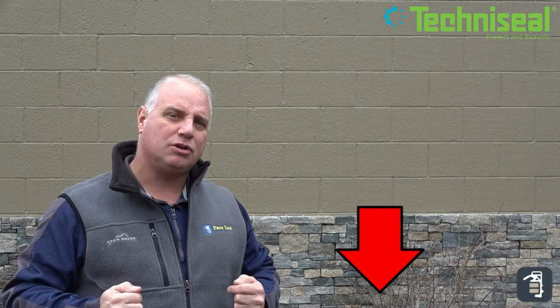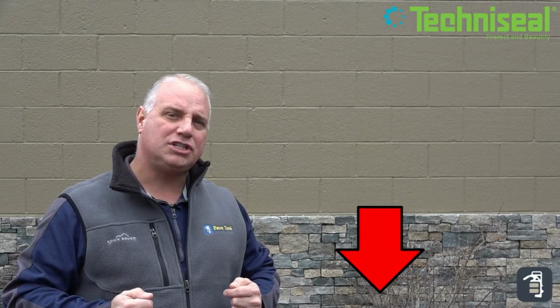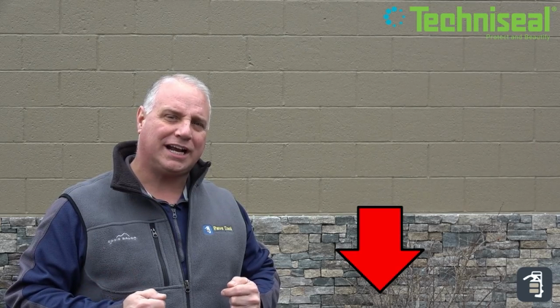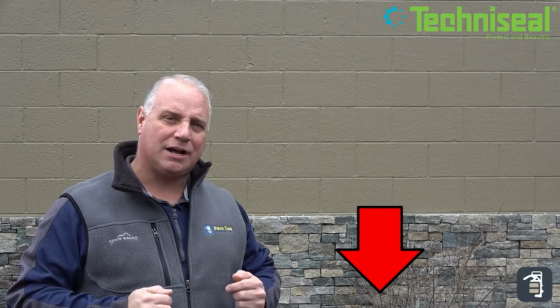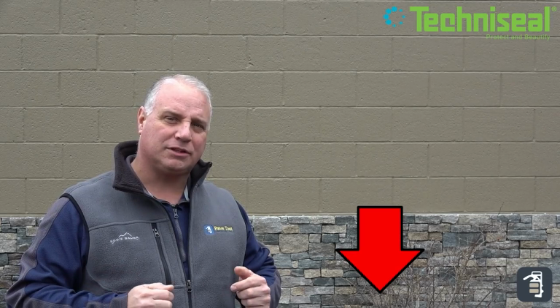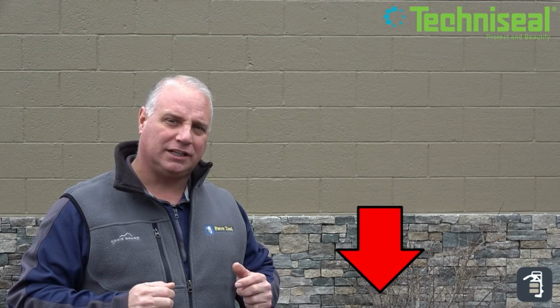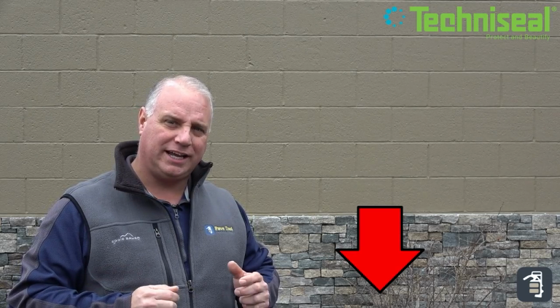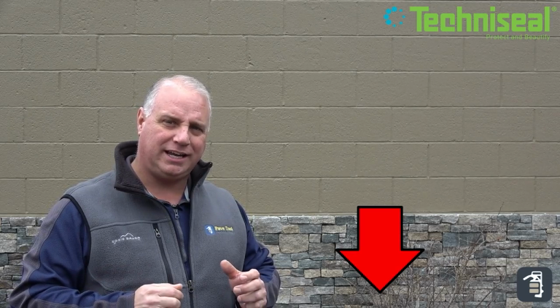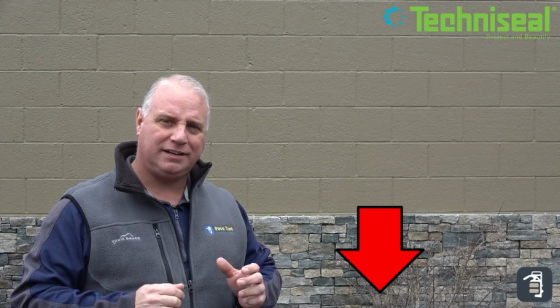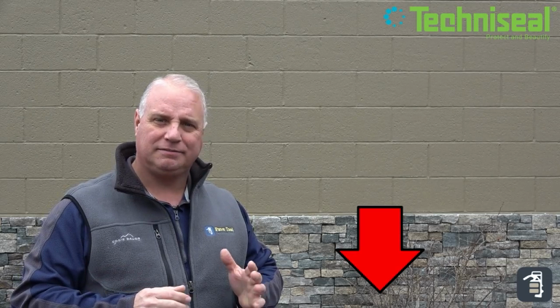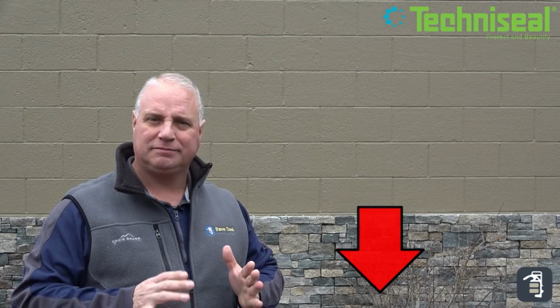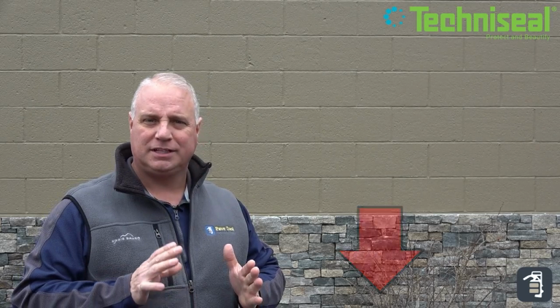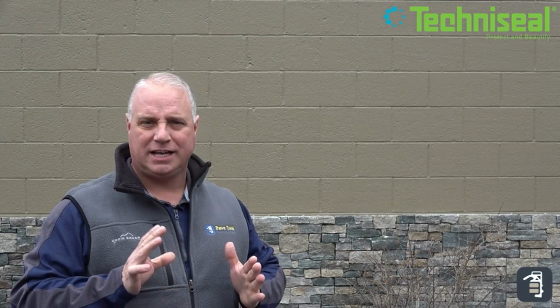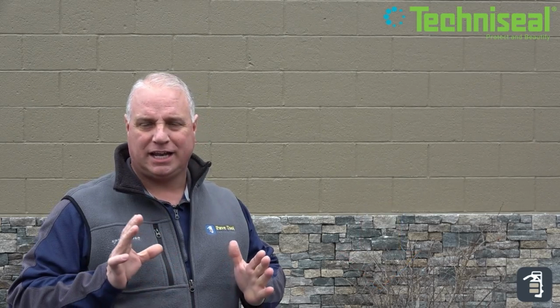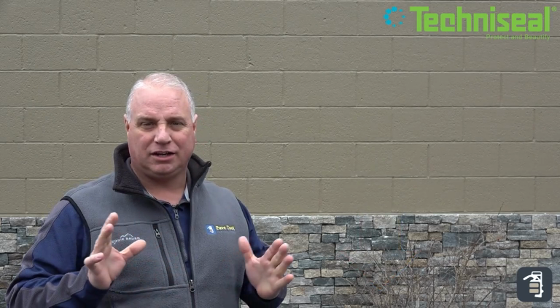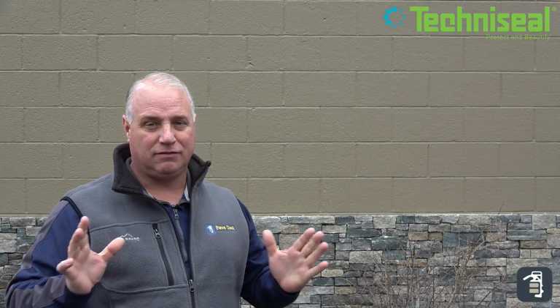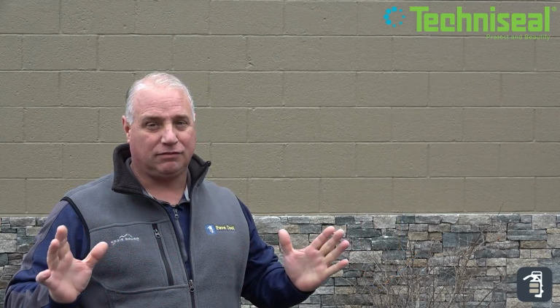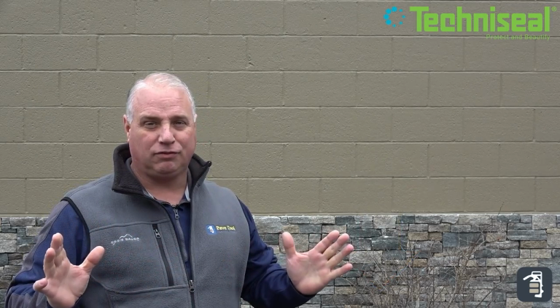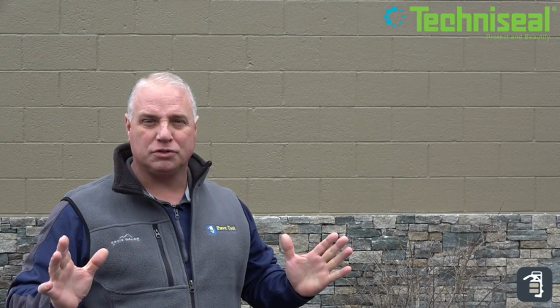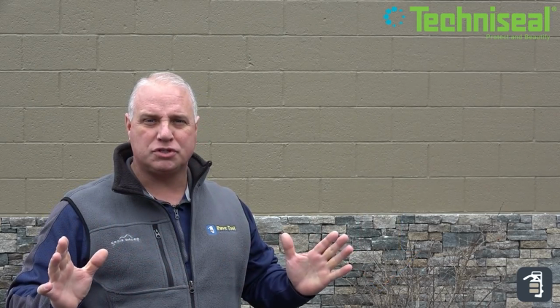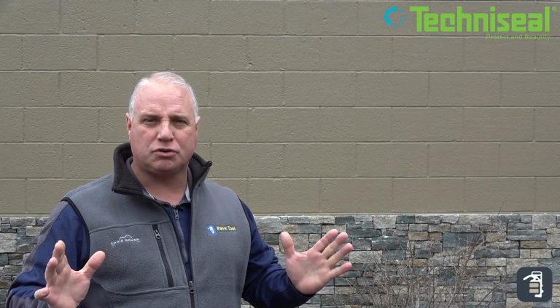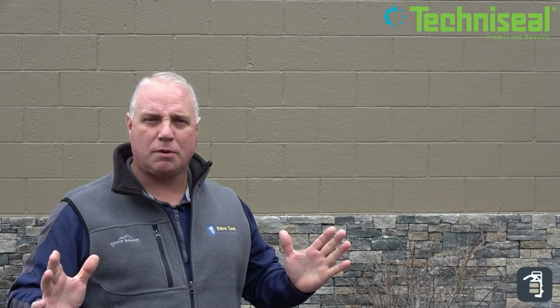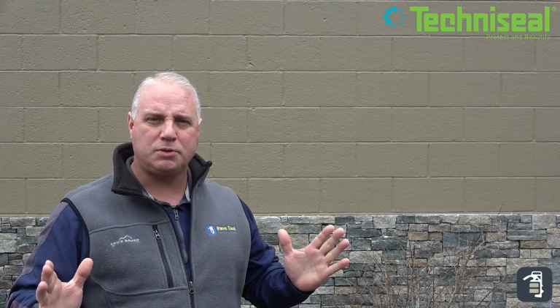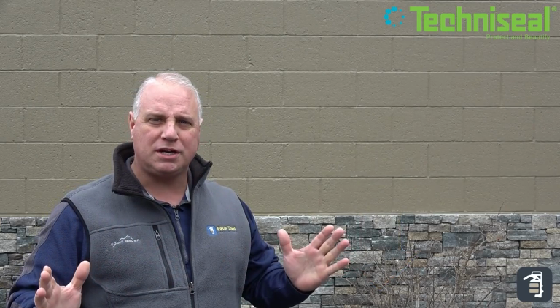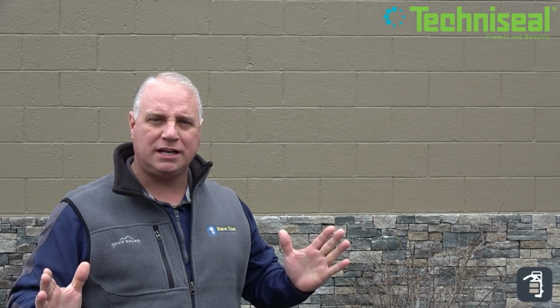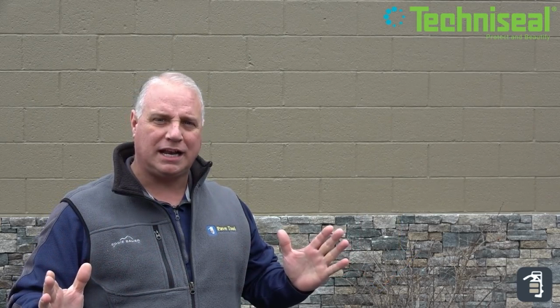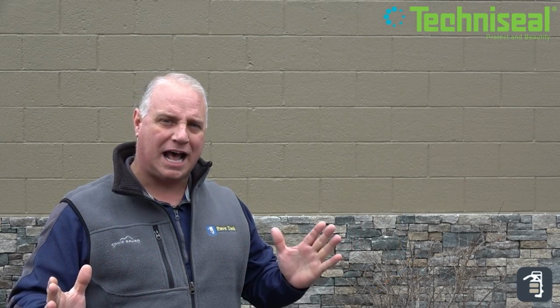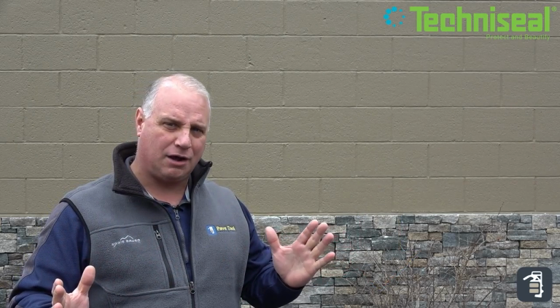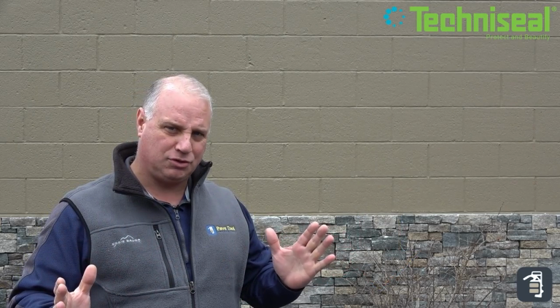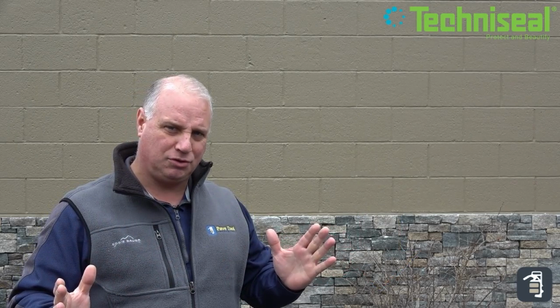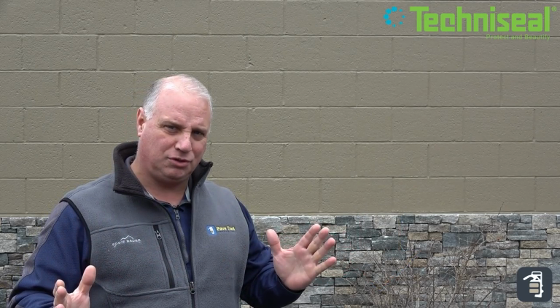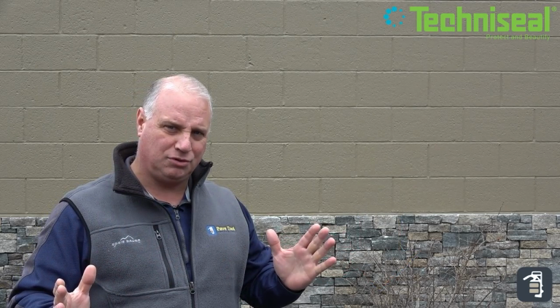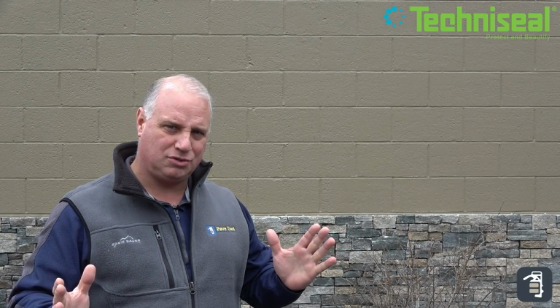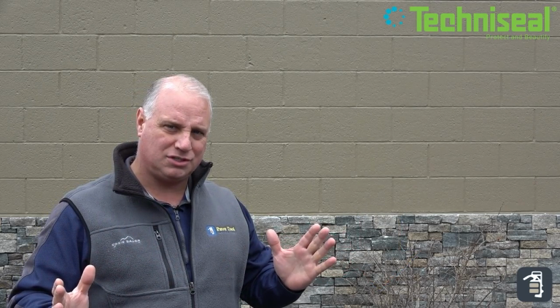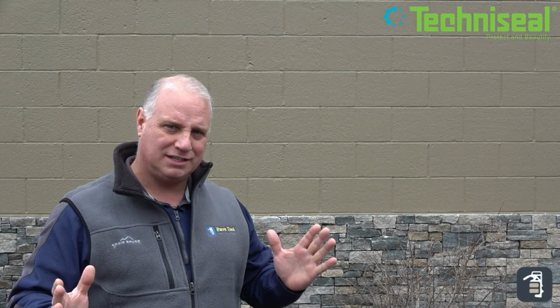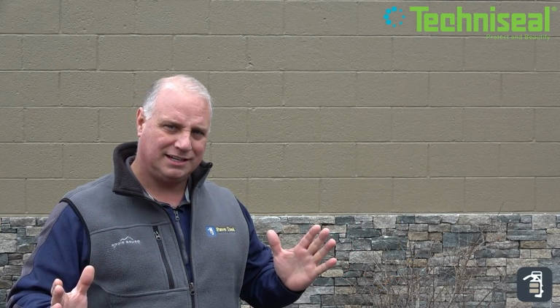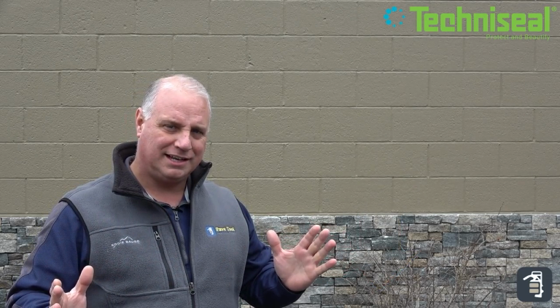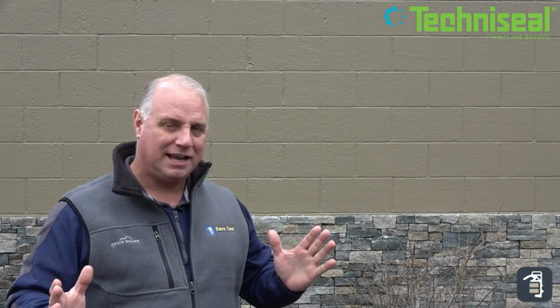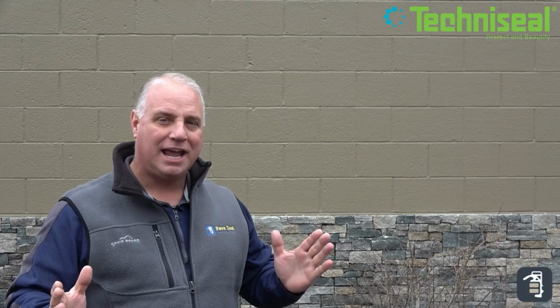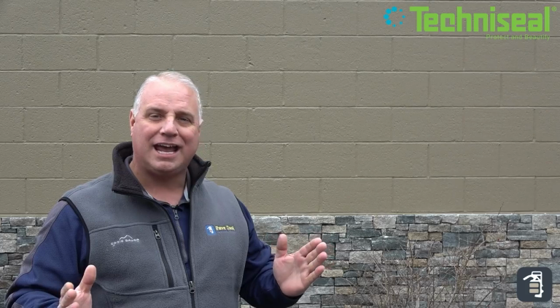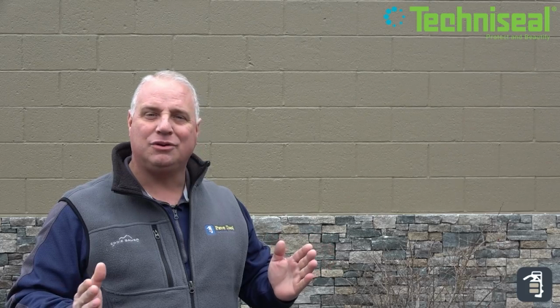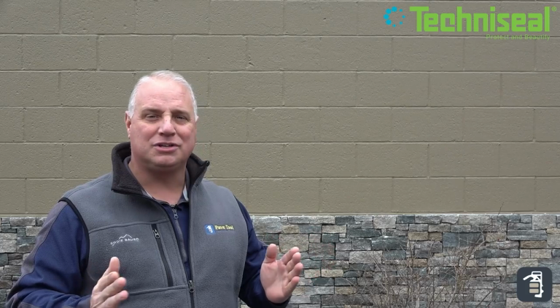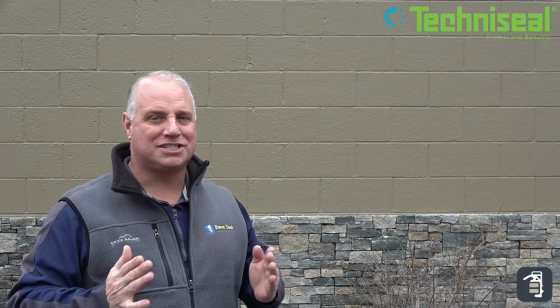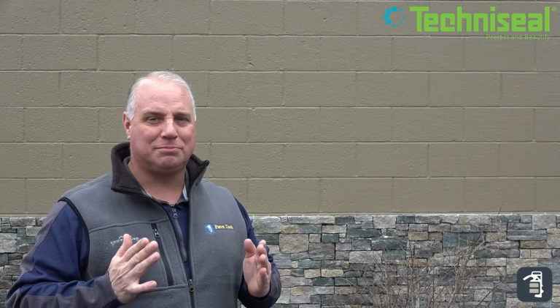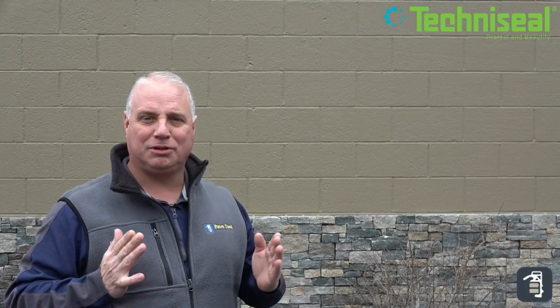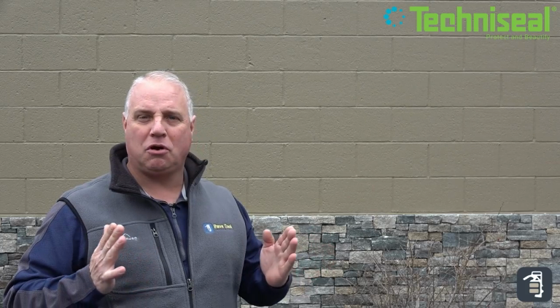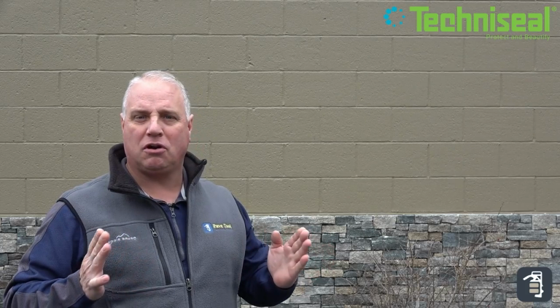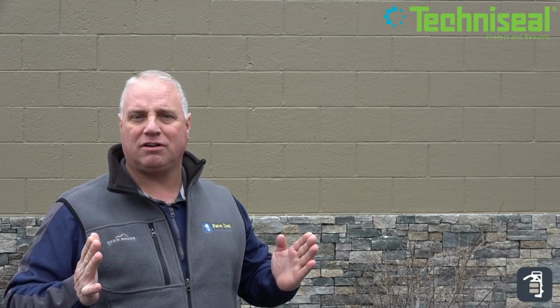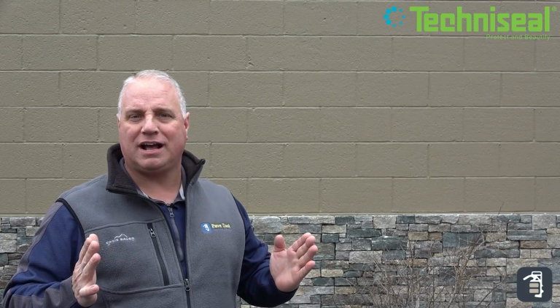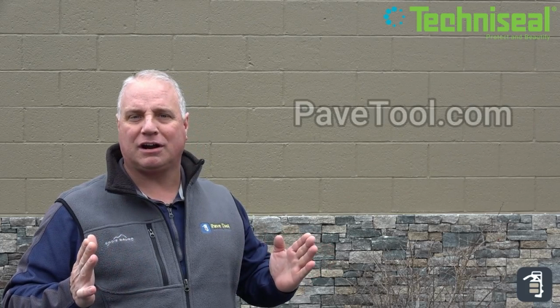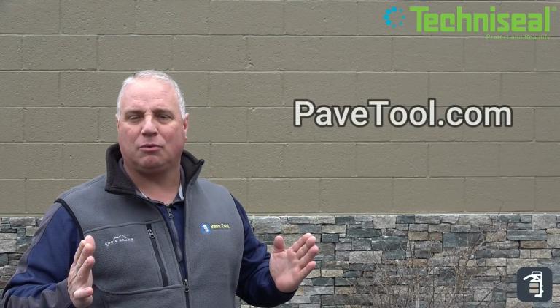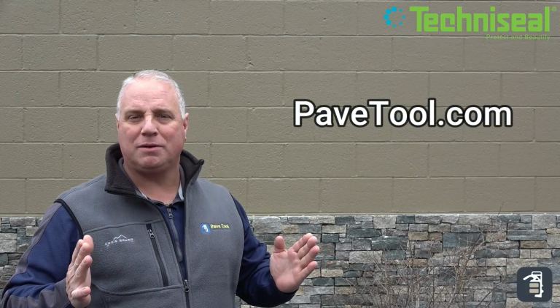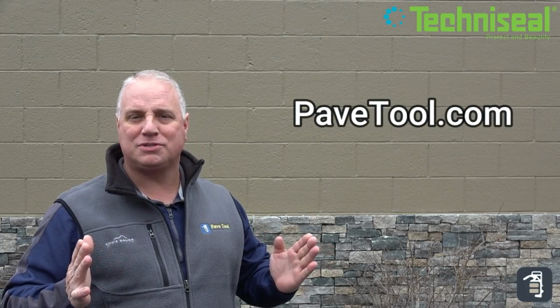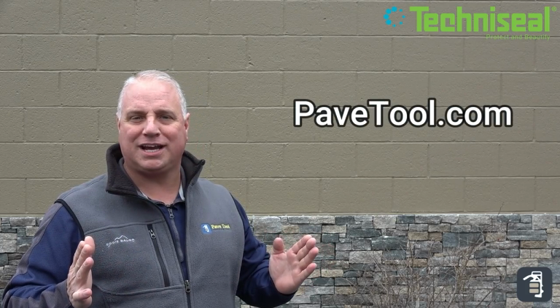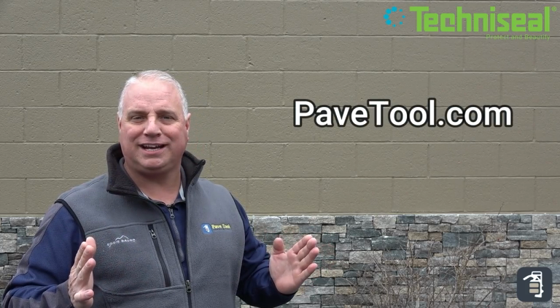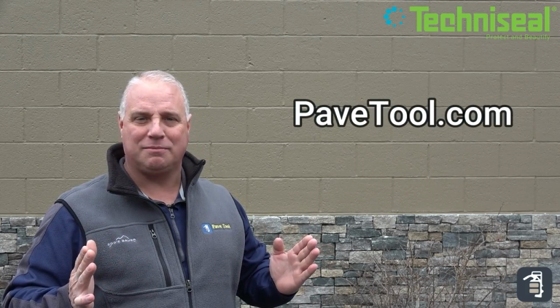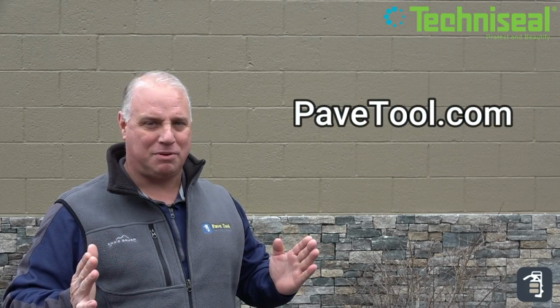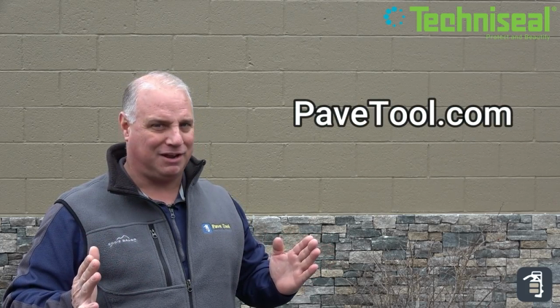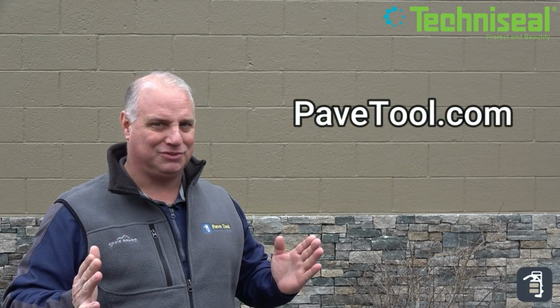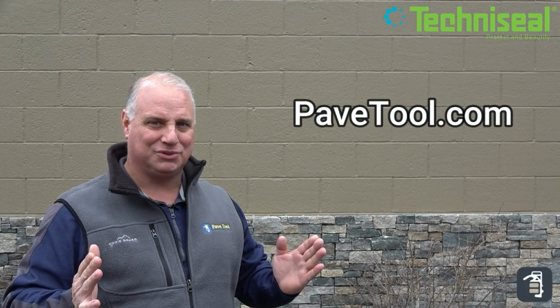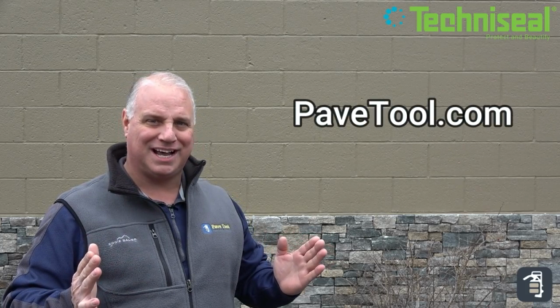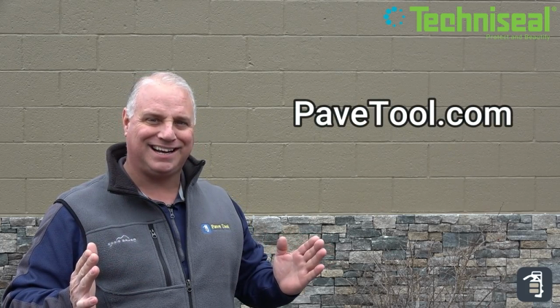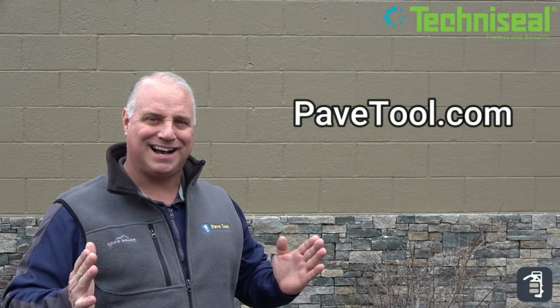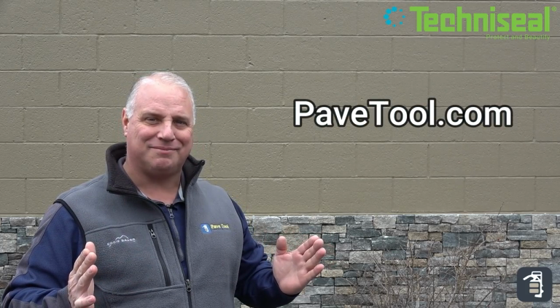You can check out the link. It'll give you a full description and how to use, and you can simply order it on our website at PaveTool.com.